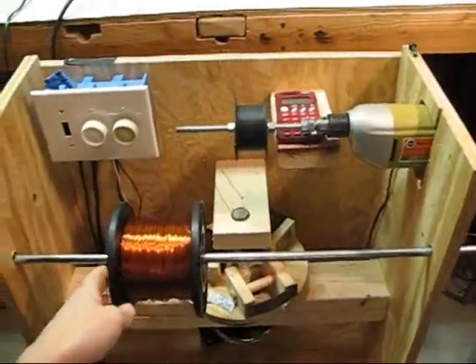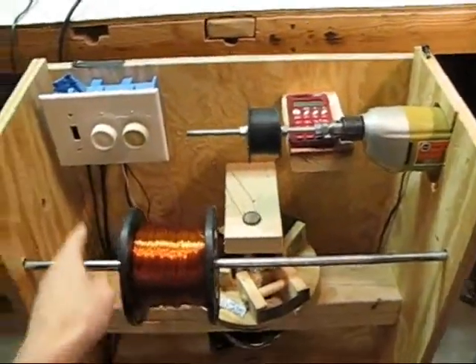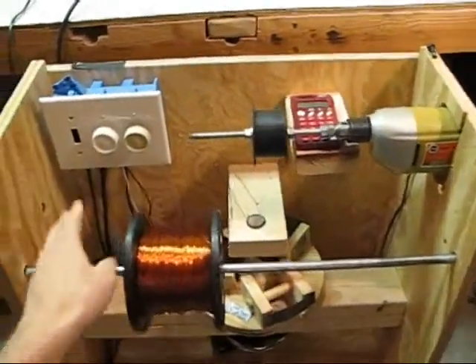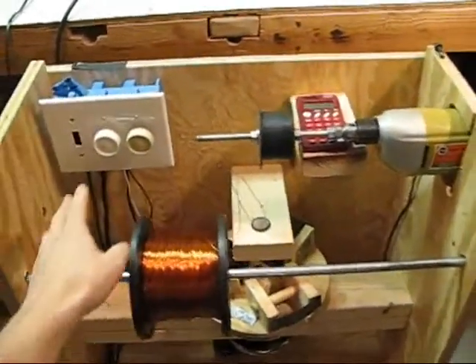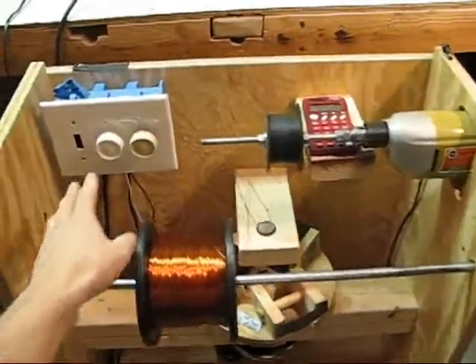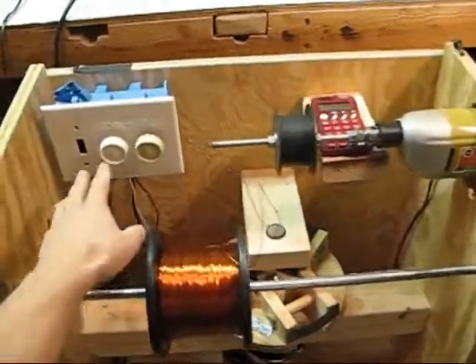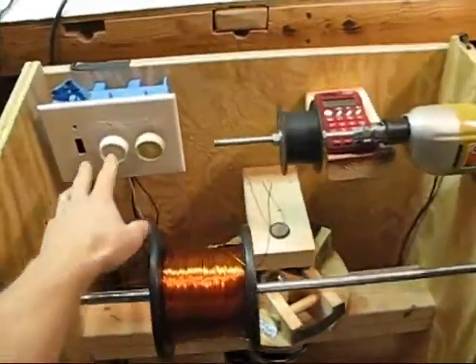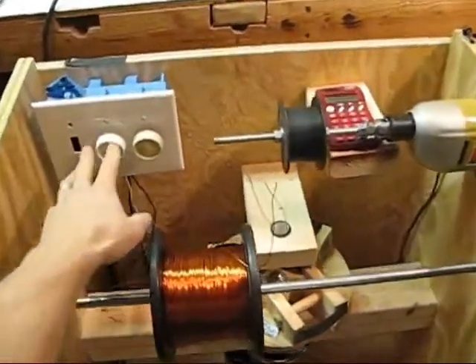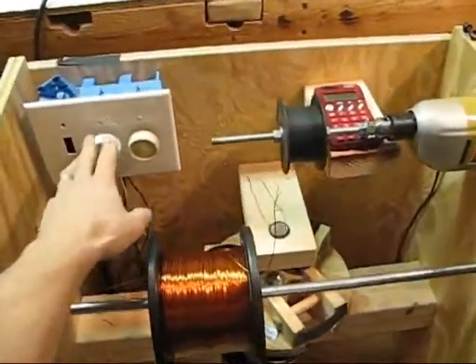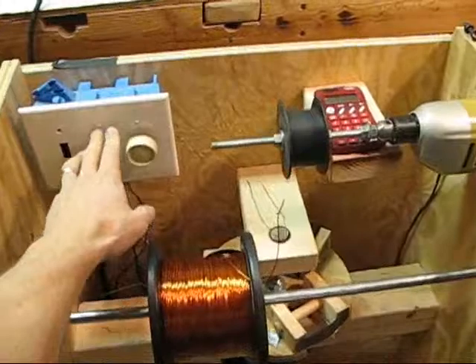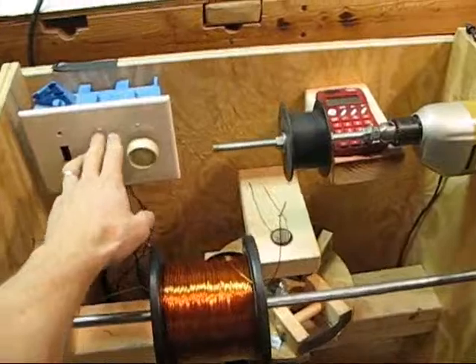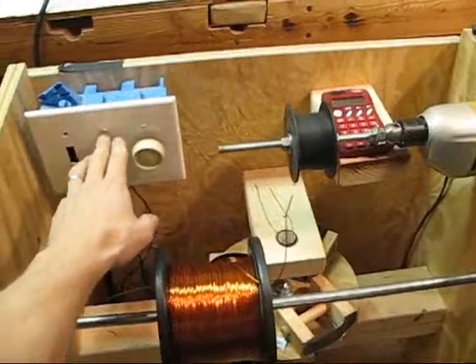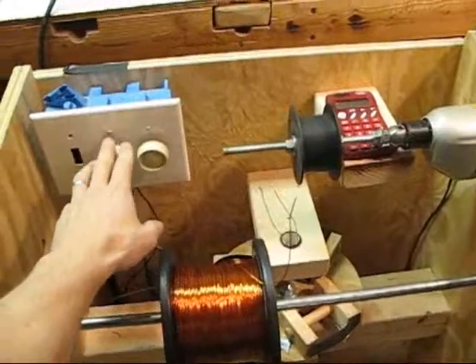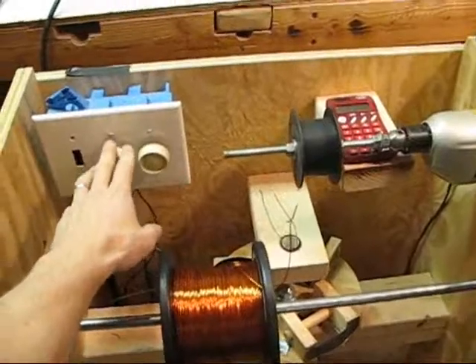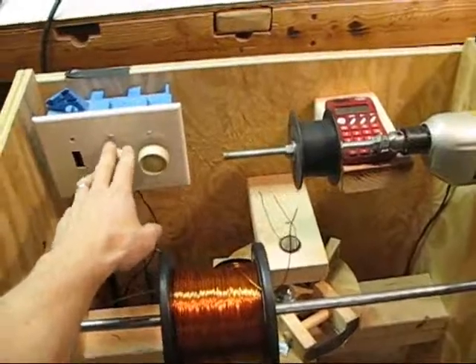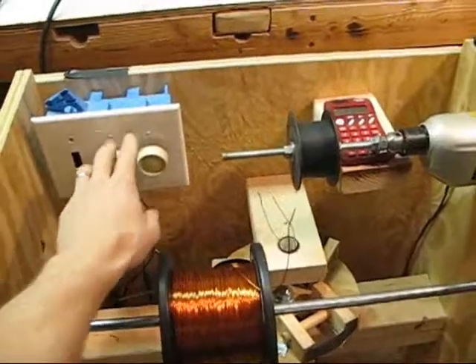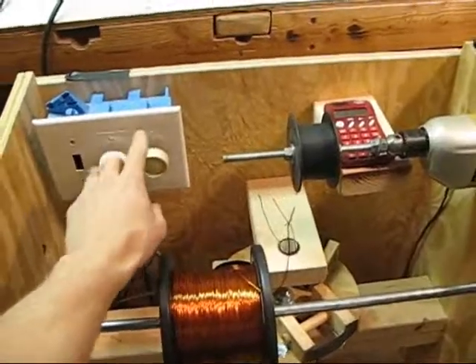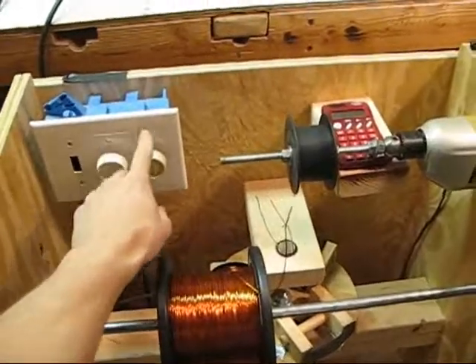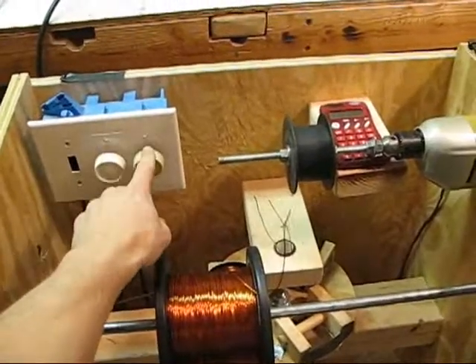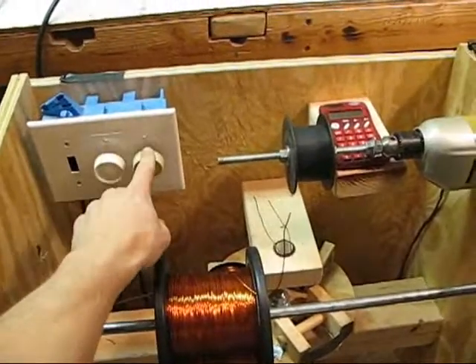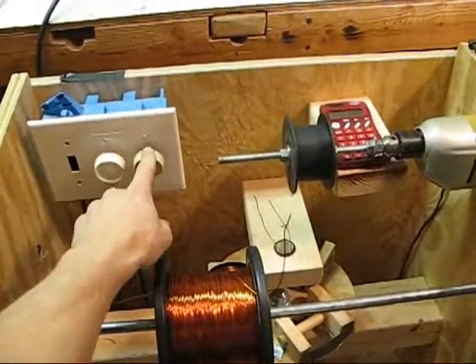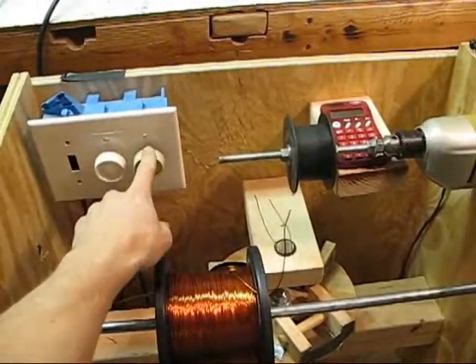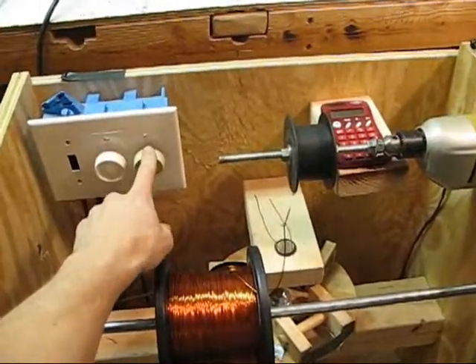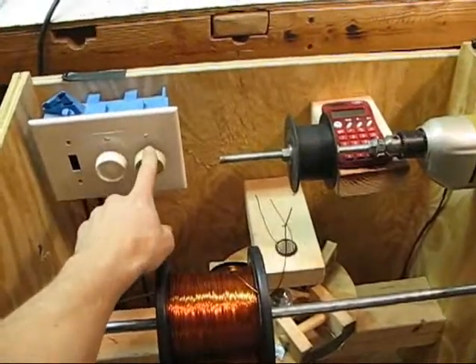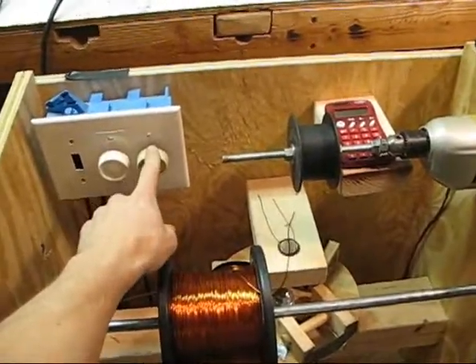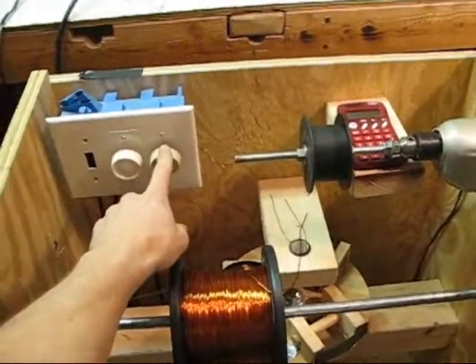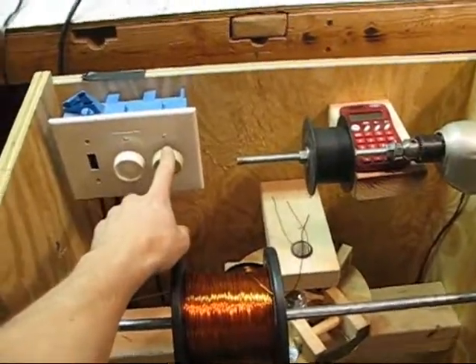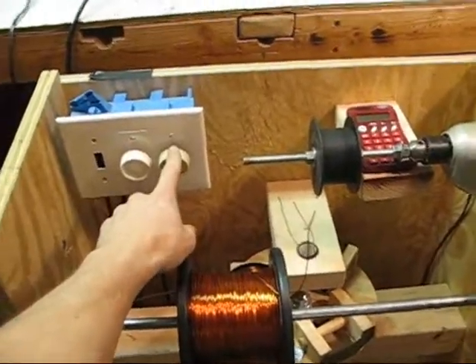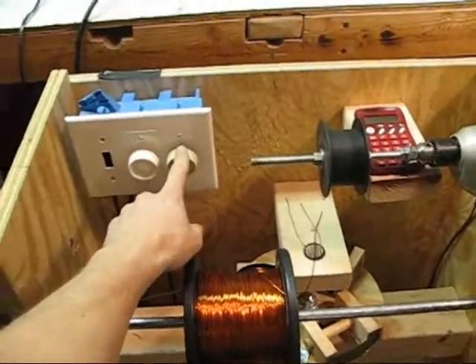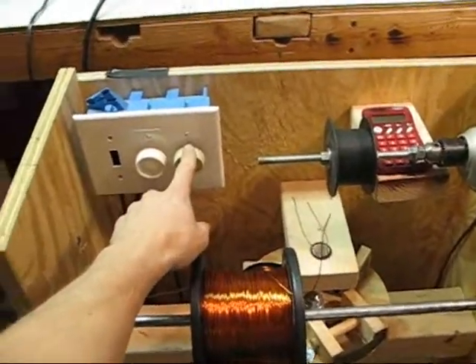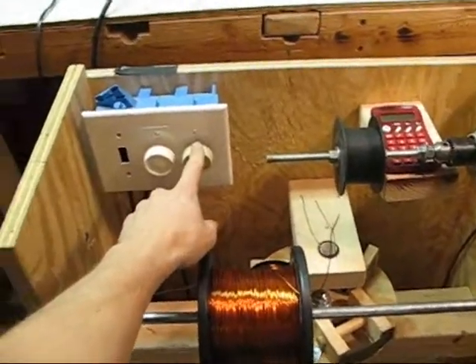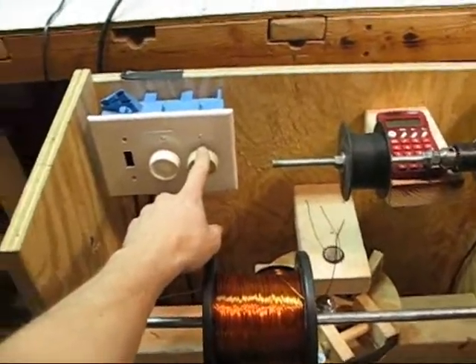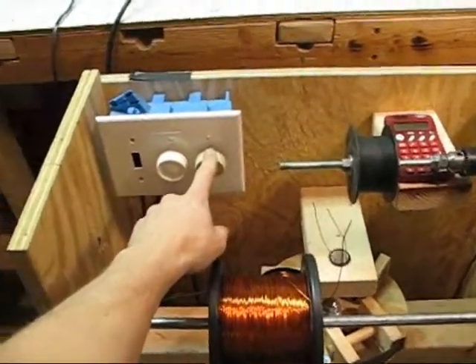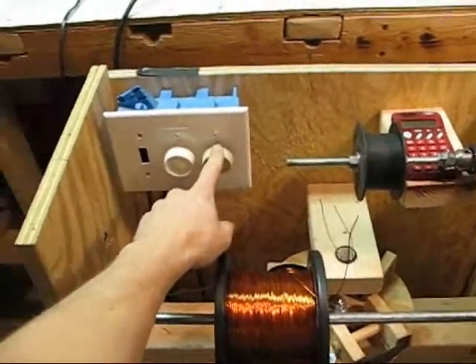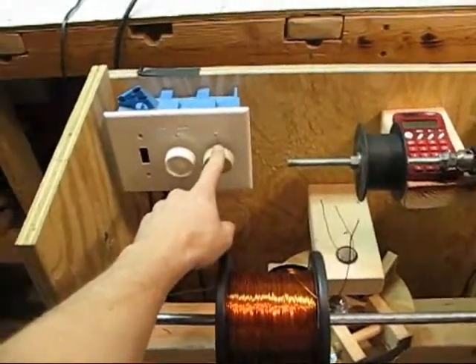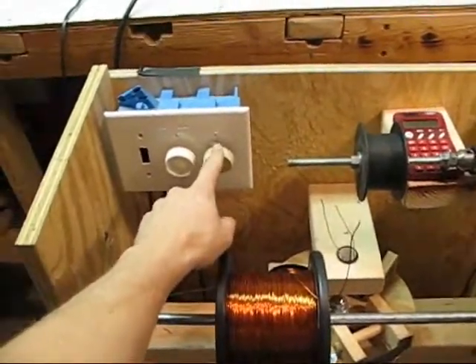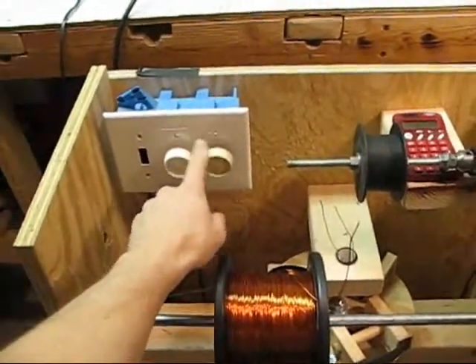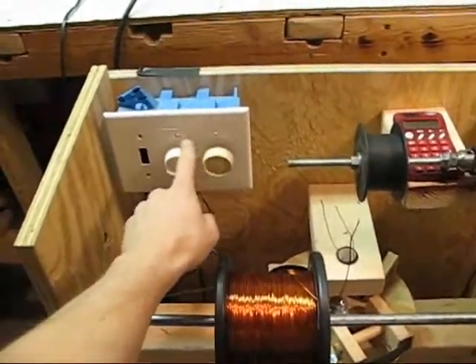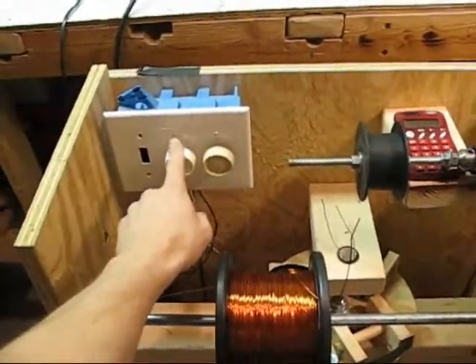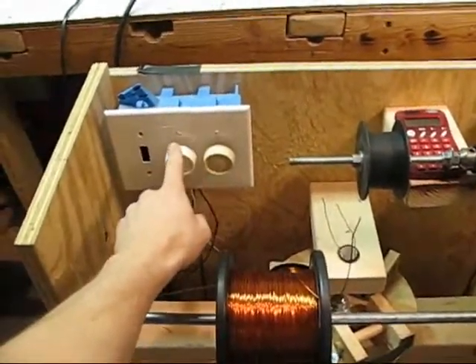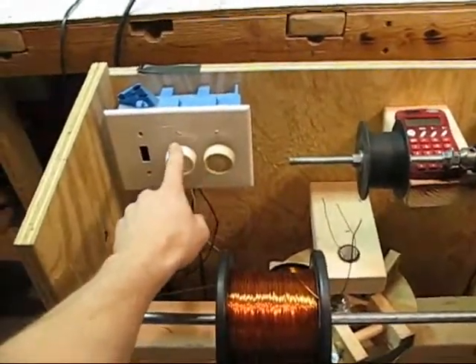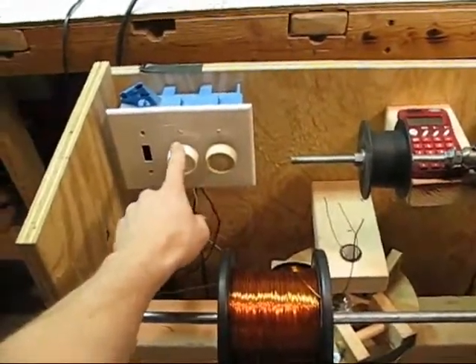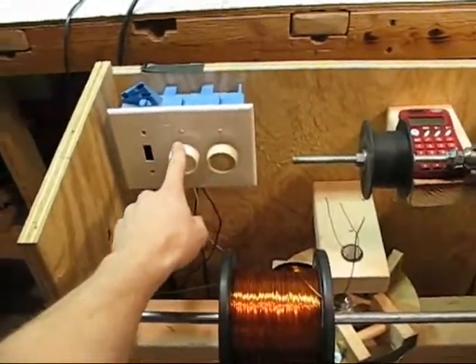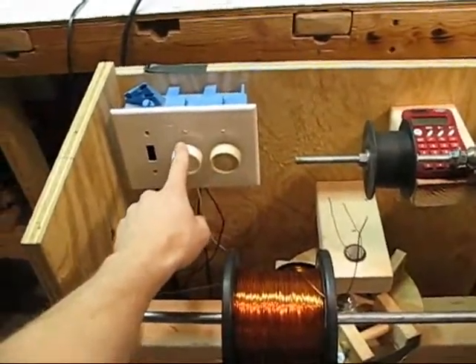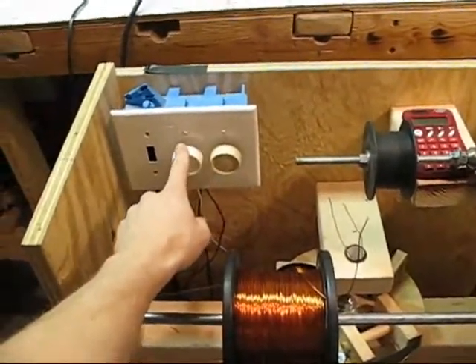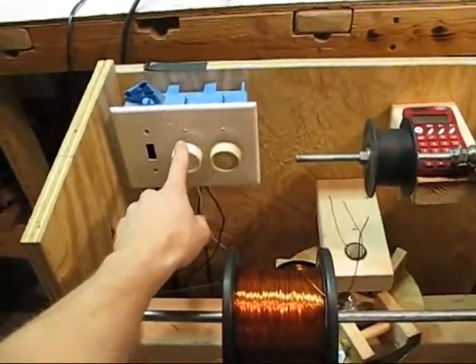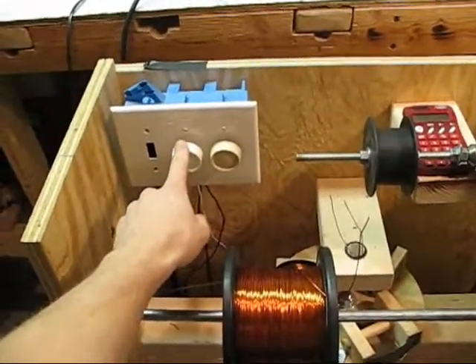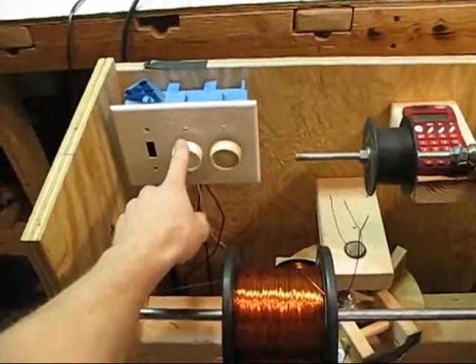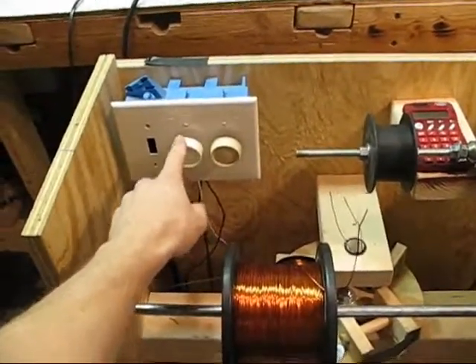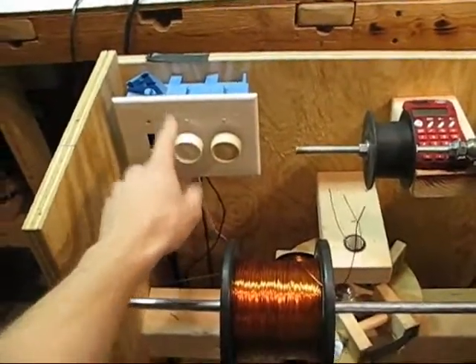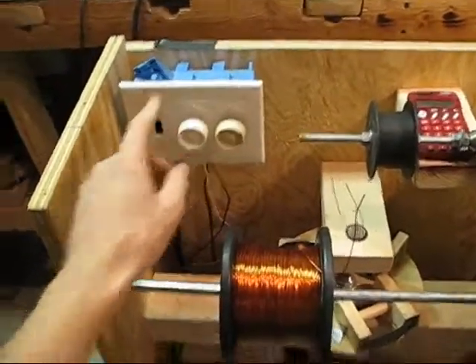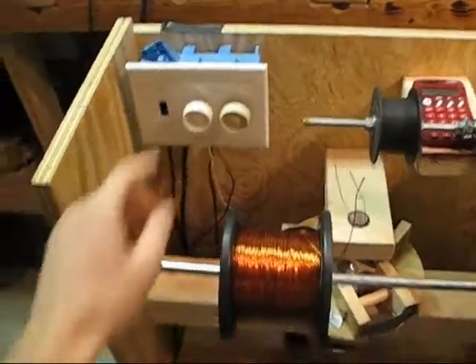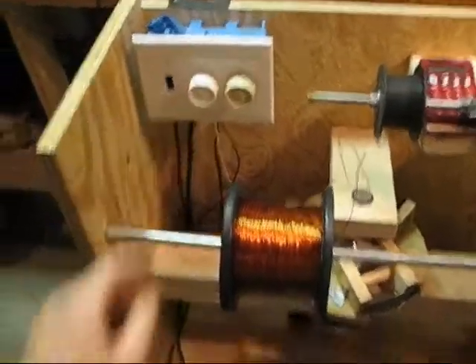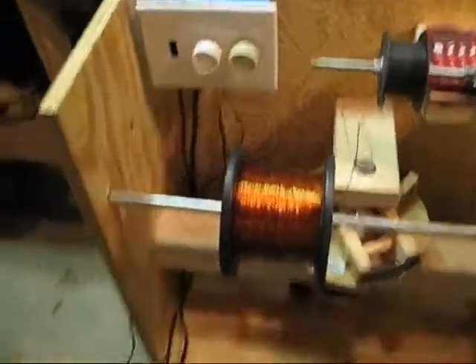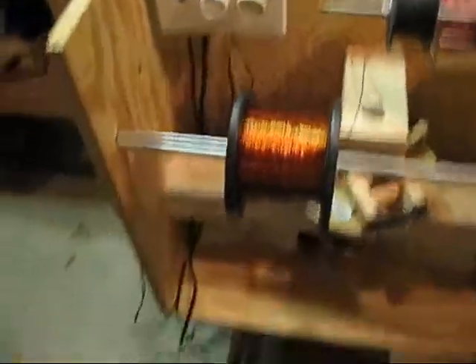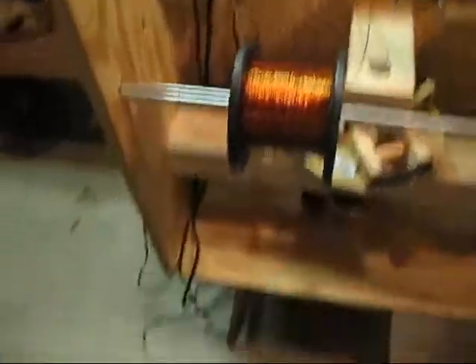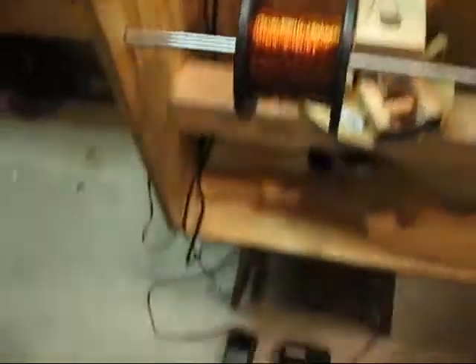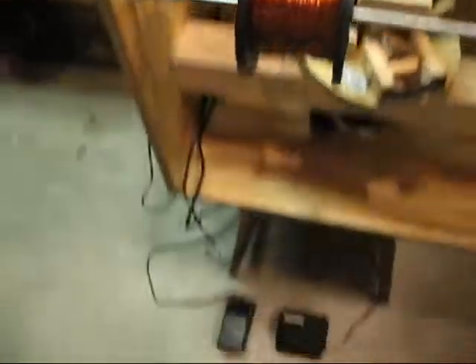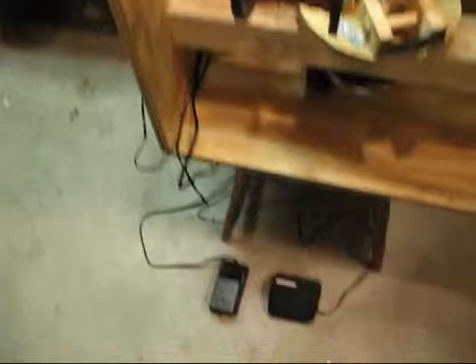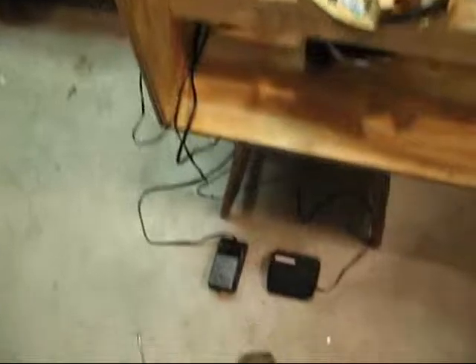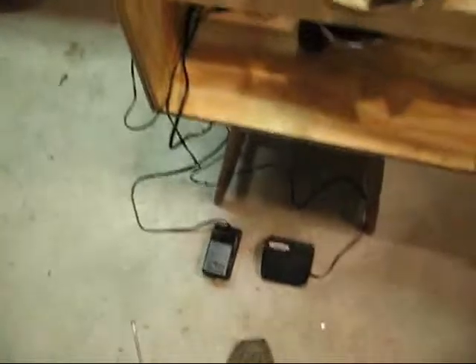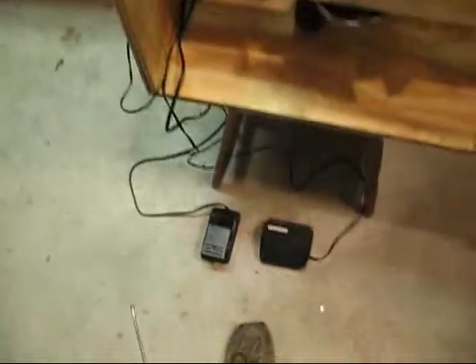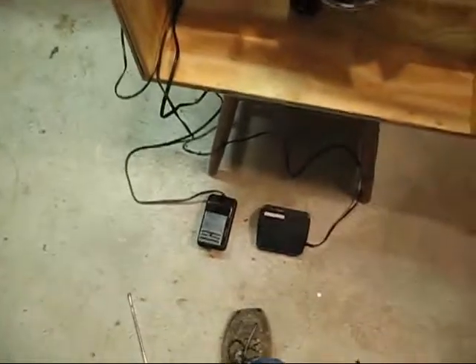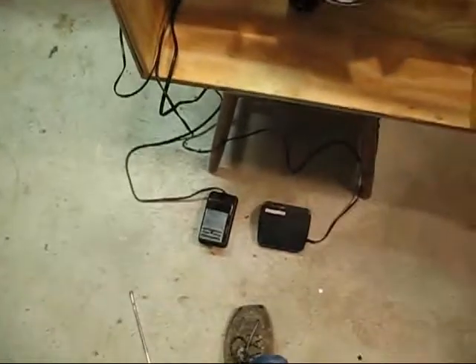Here are my dimmer switches to control the speed of each motor, and my foot switches.